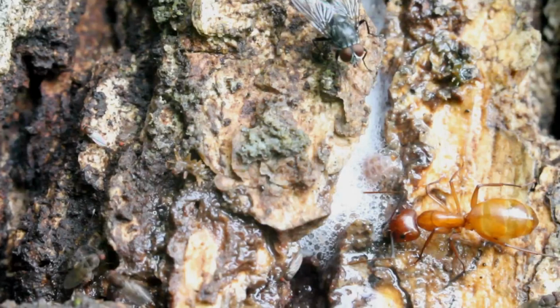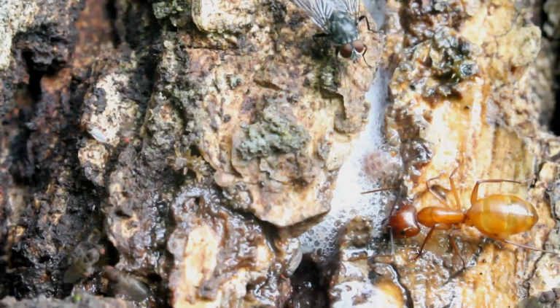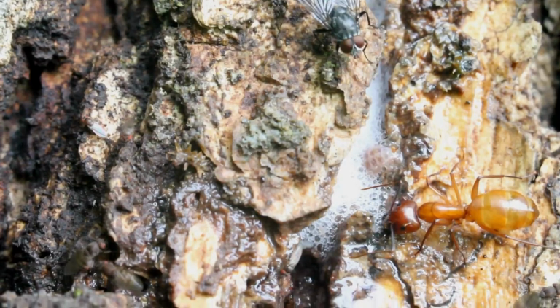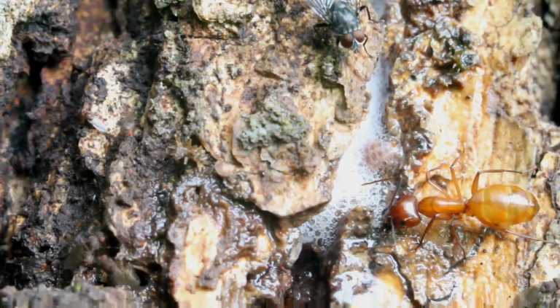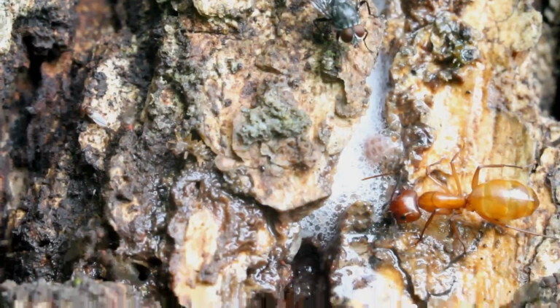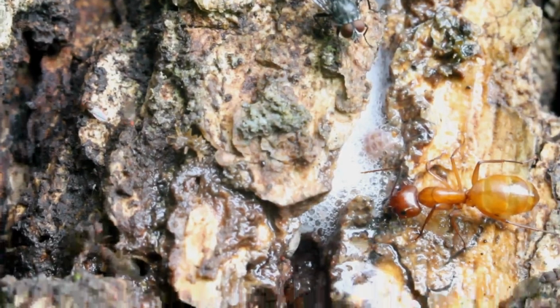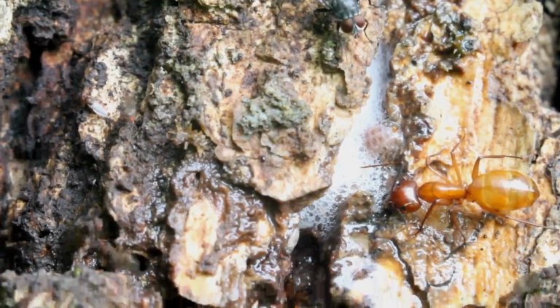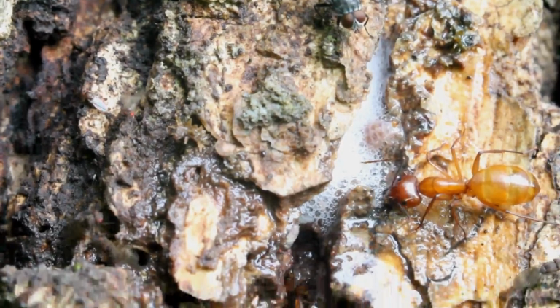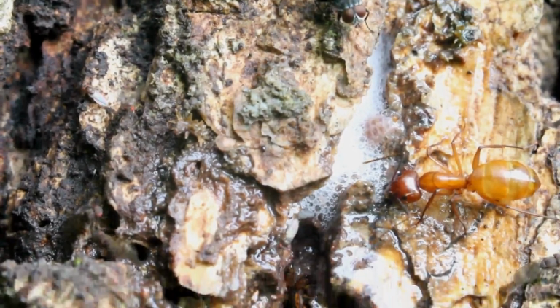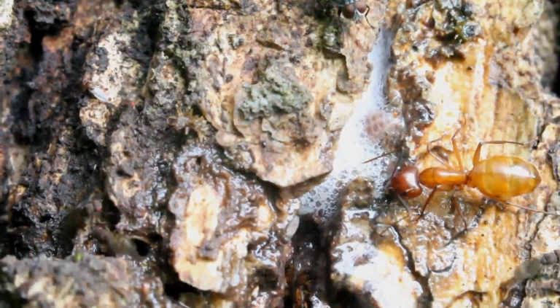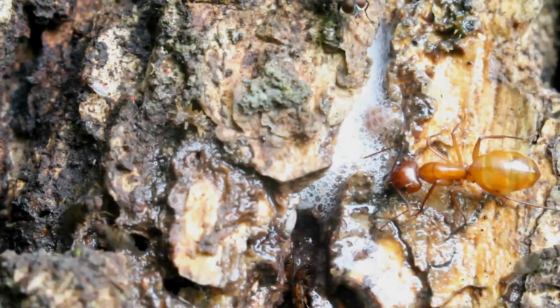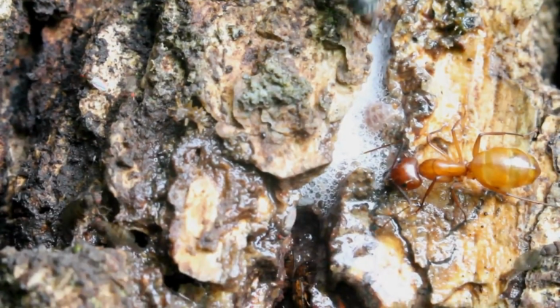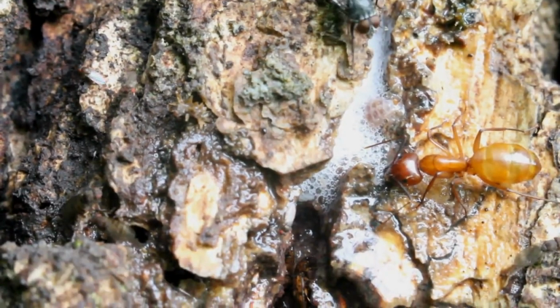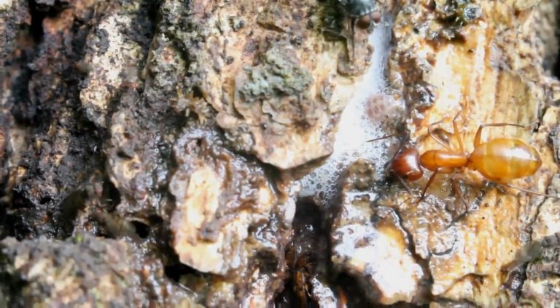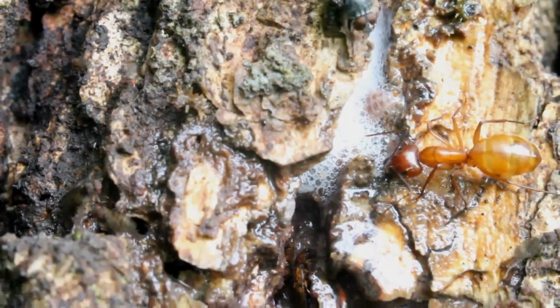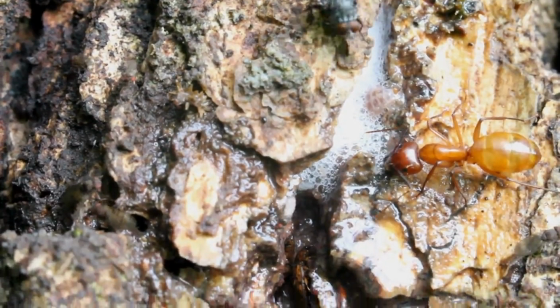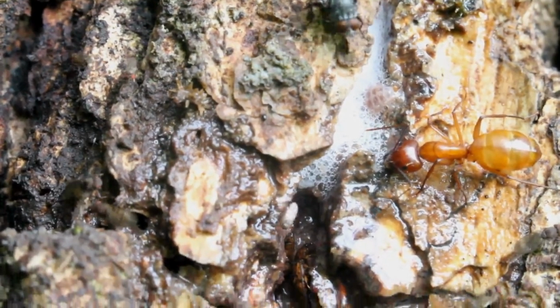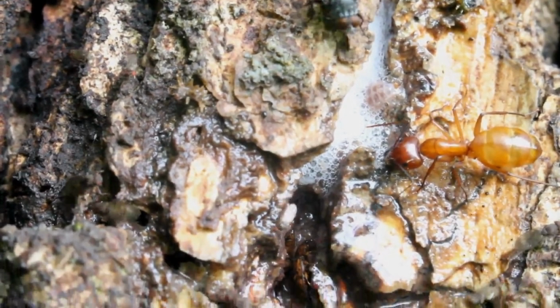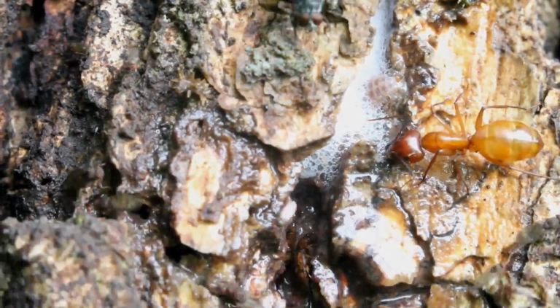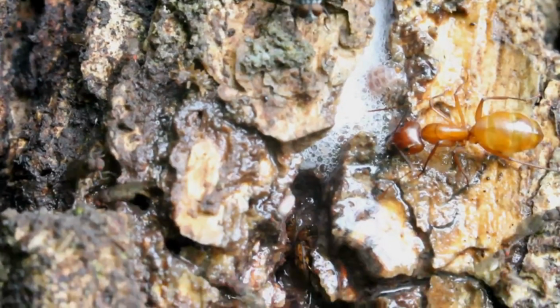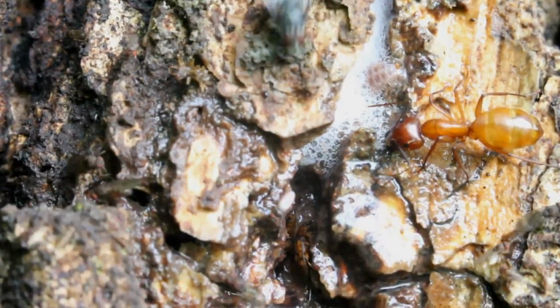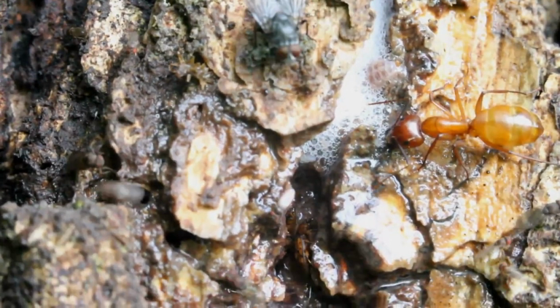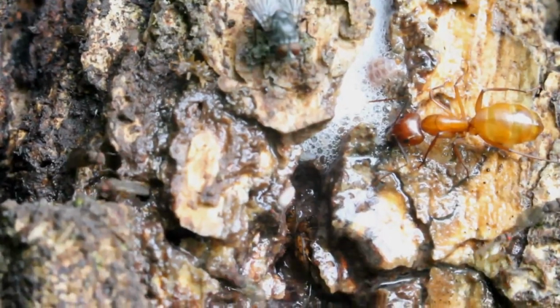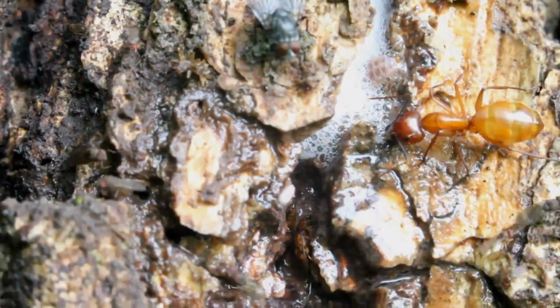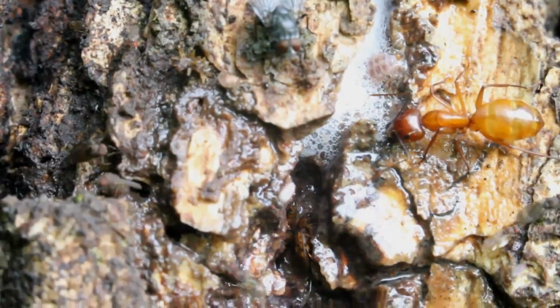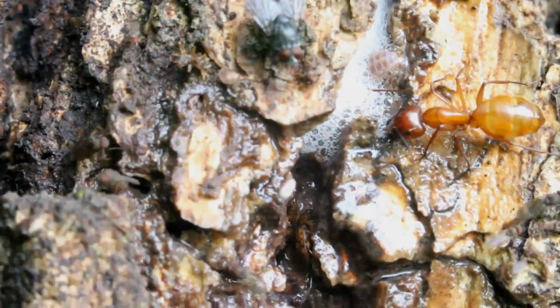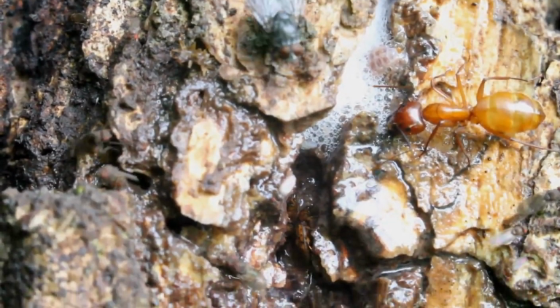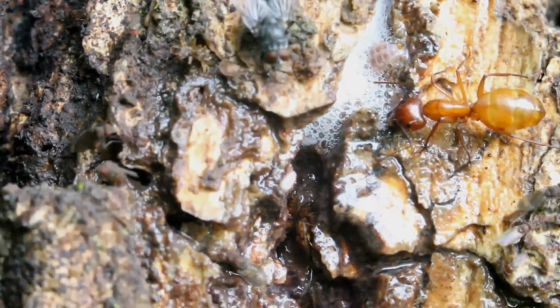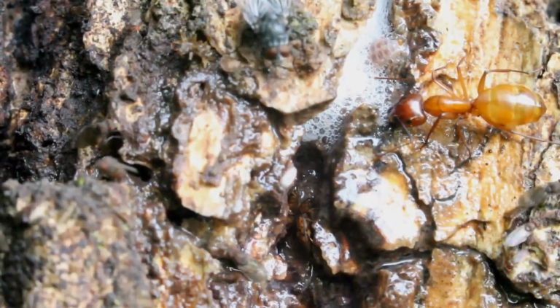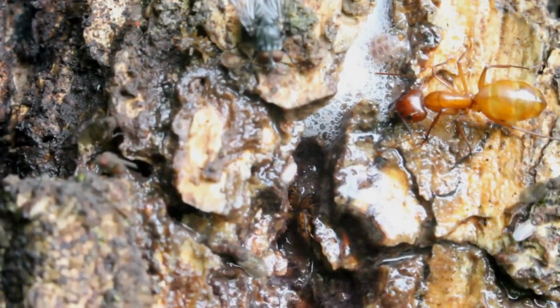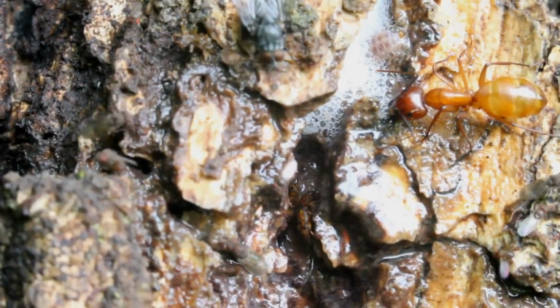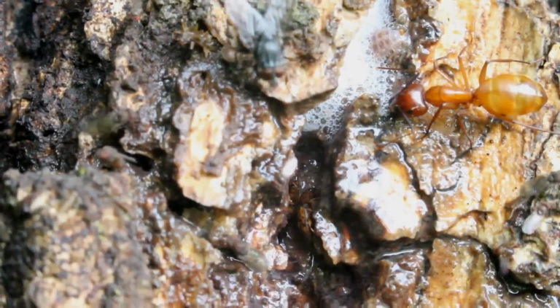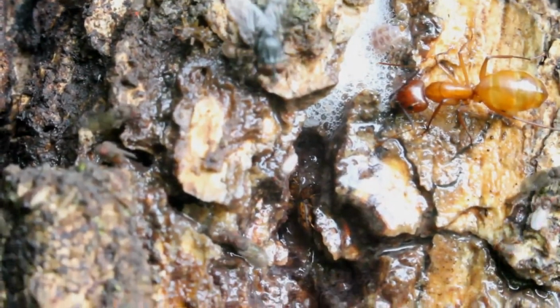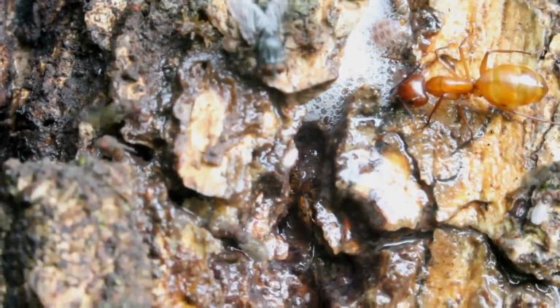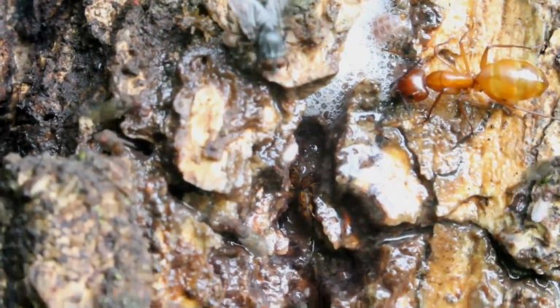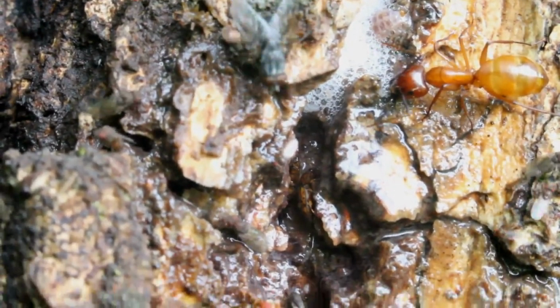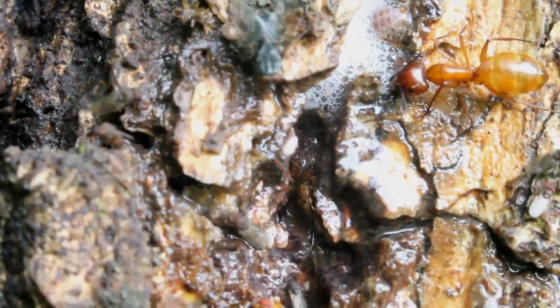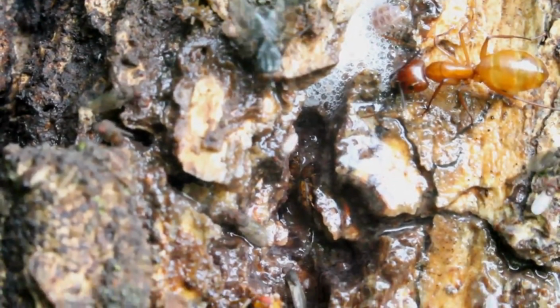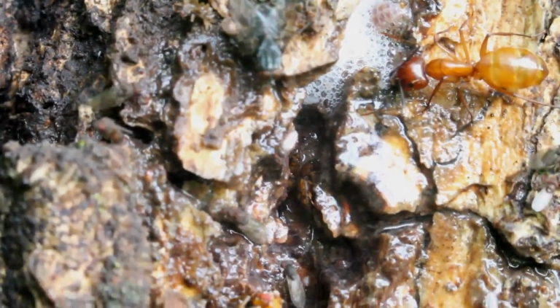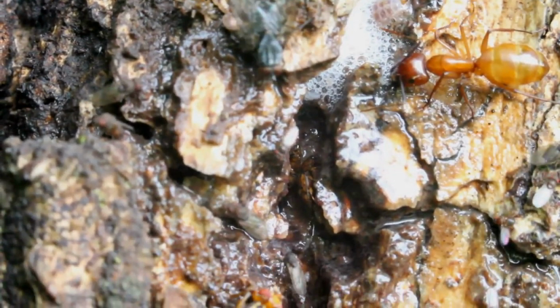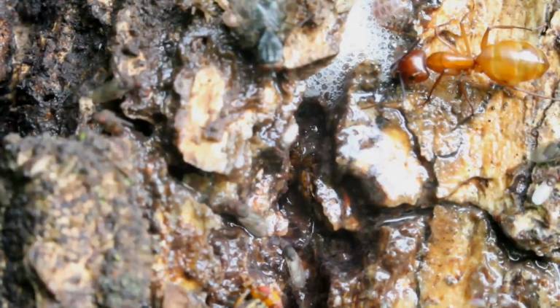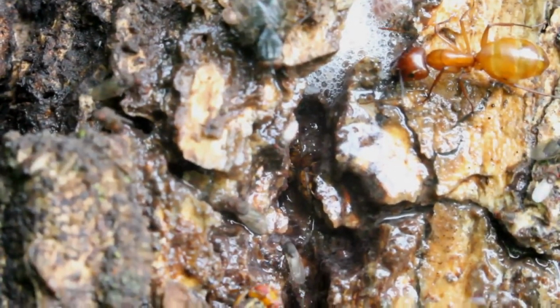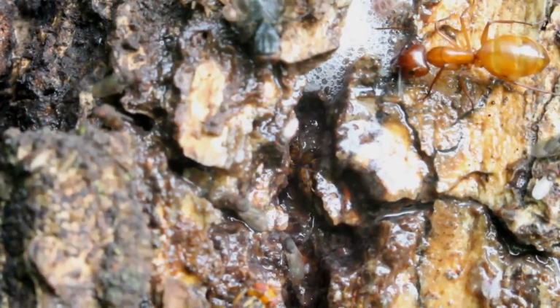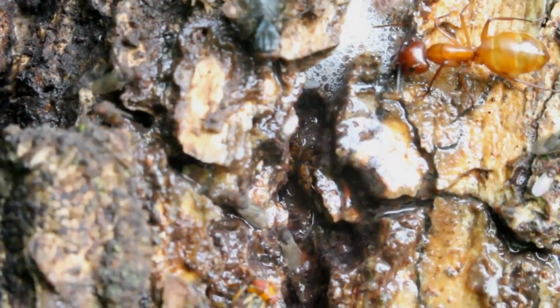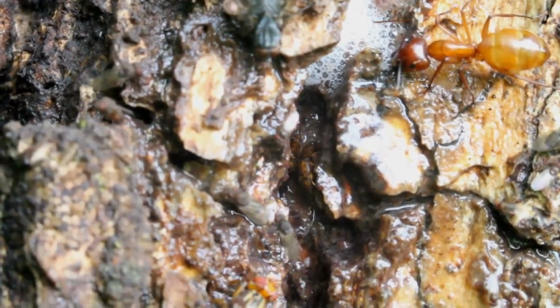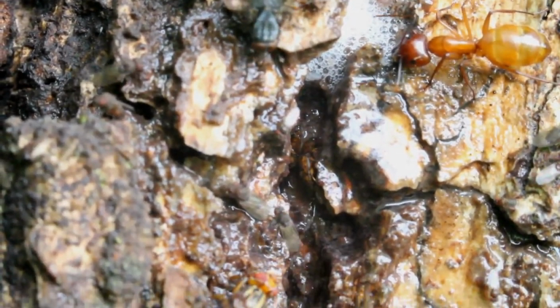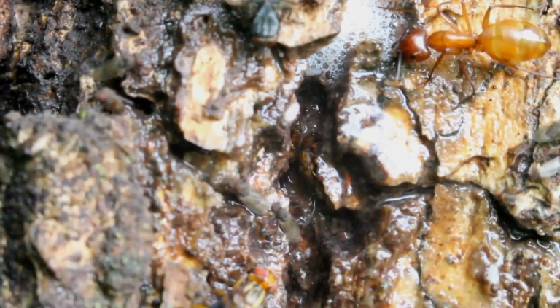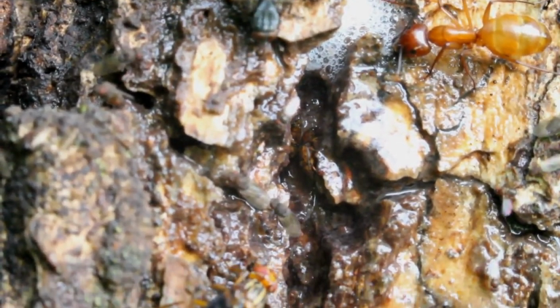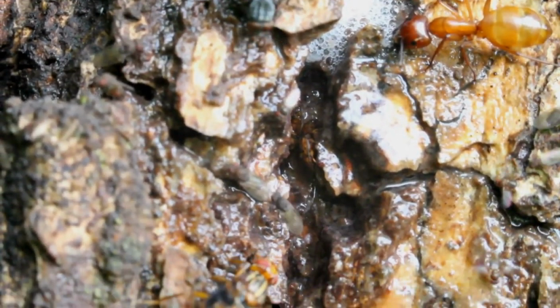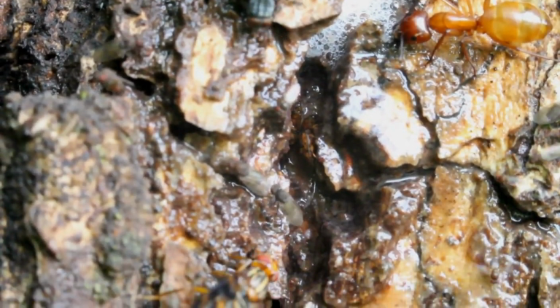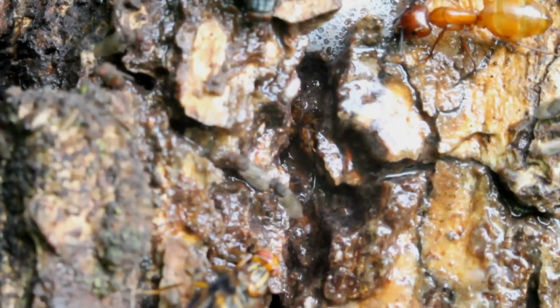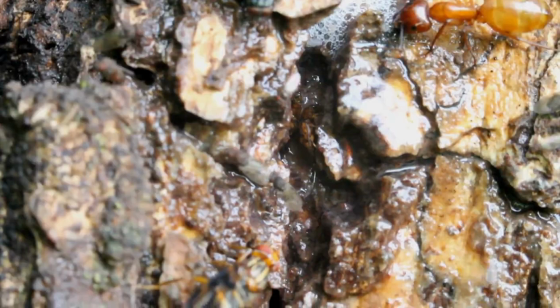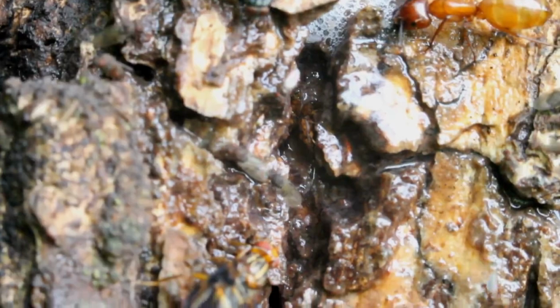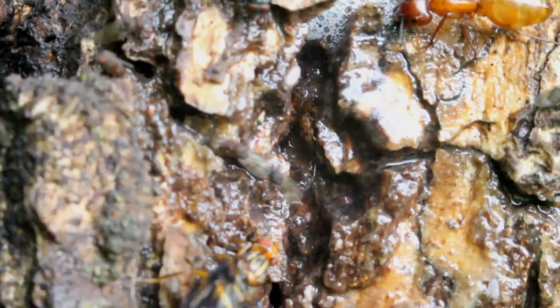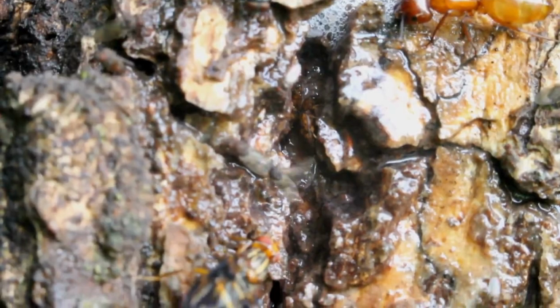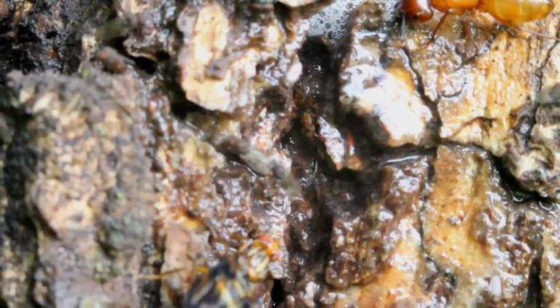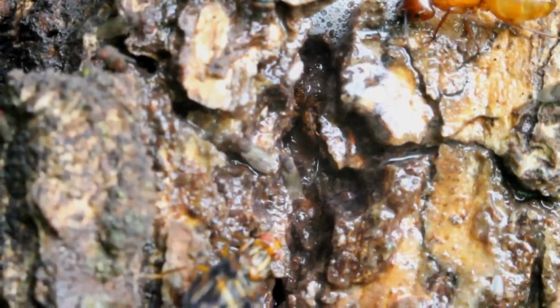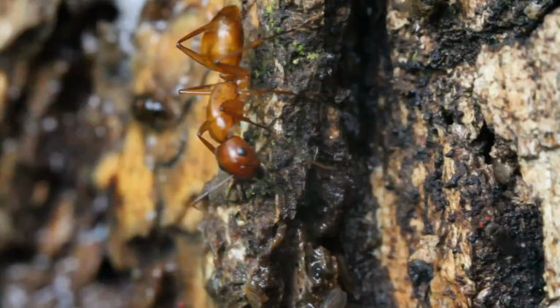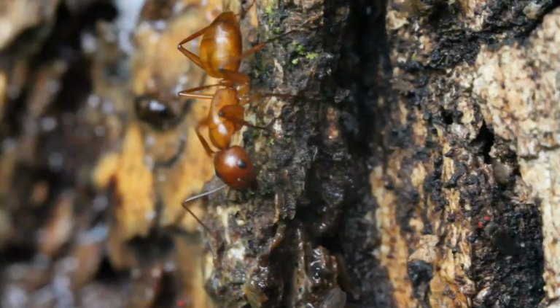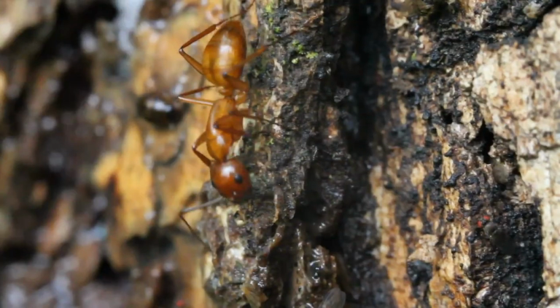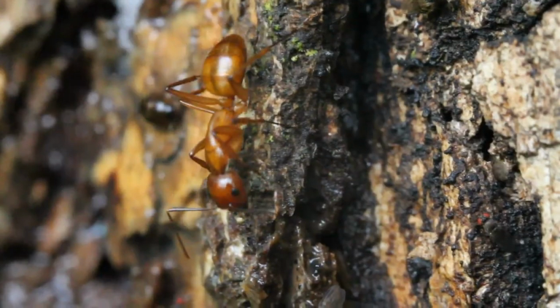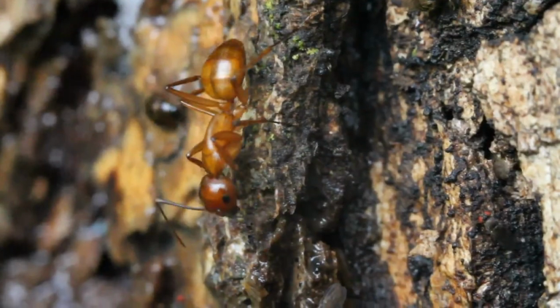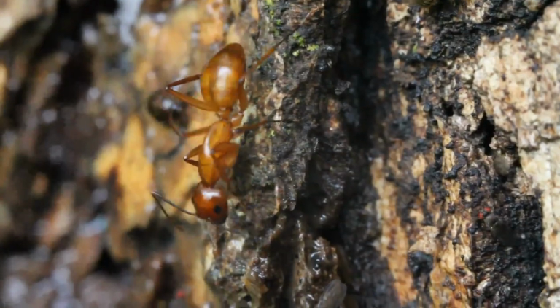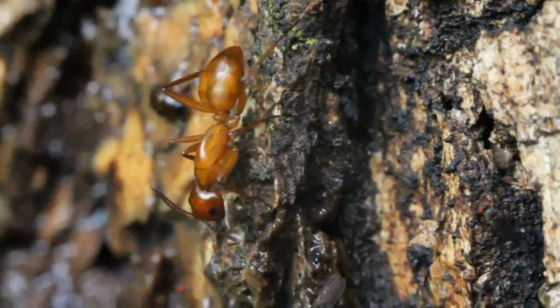Tree sap consists of water, hormones, enzymes, minerals, sugars, and nutrients — everything a tree needs to grow and stay healthy.